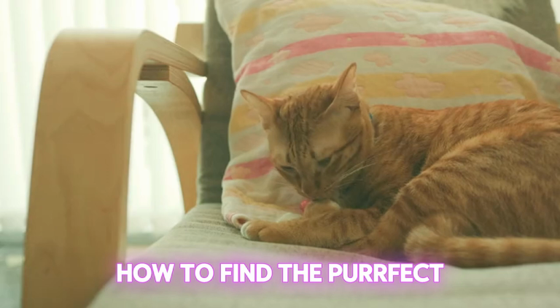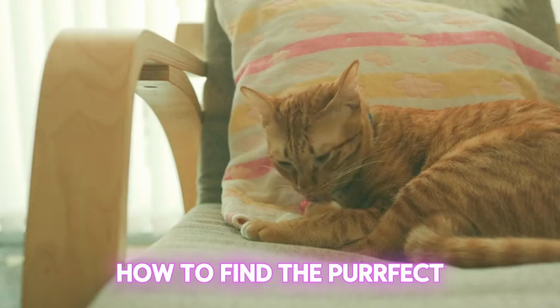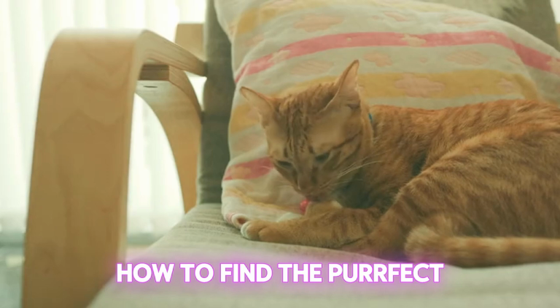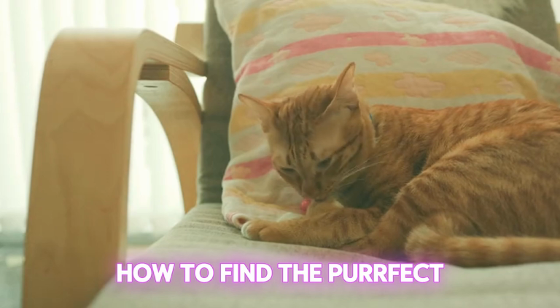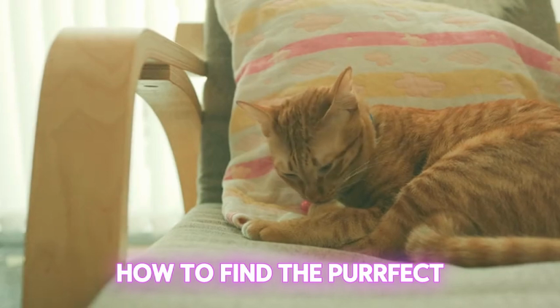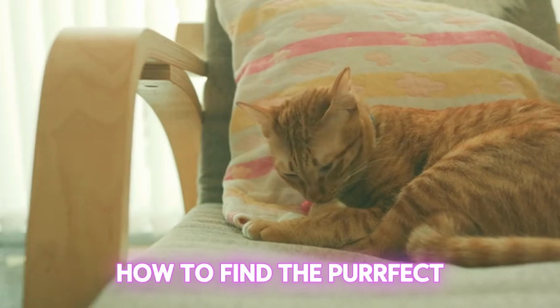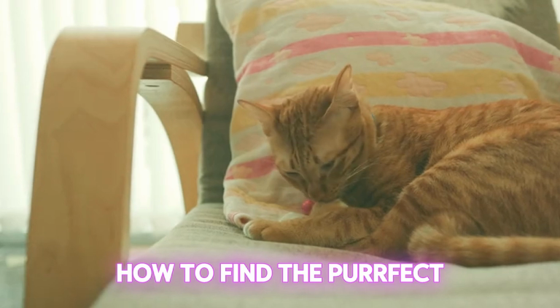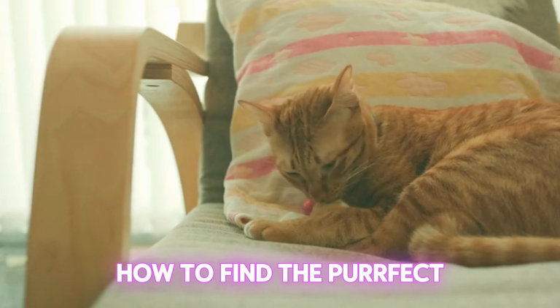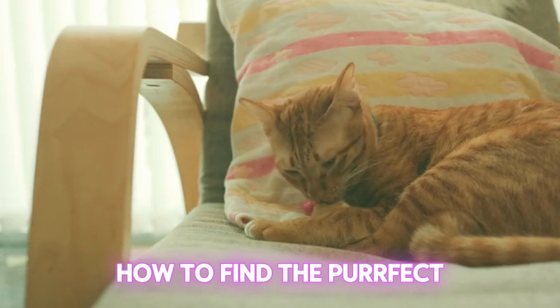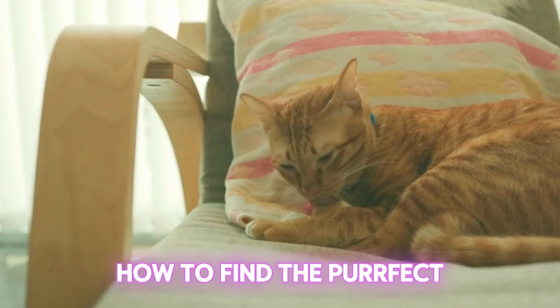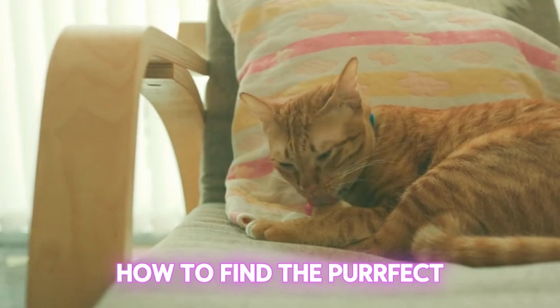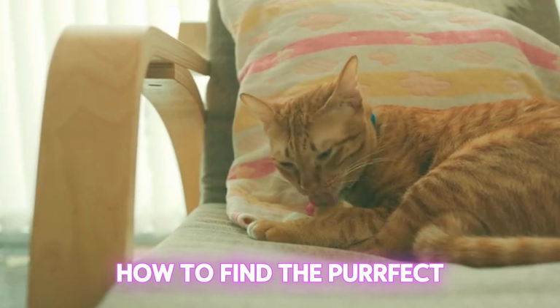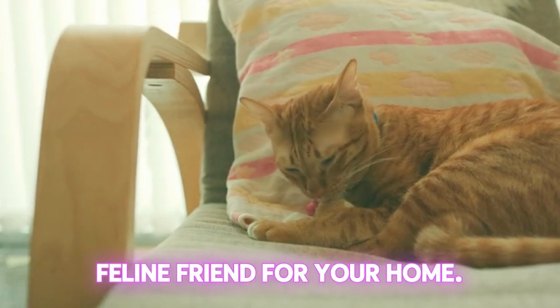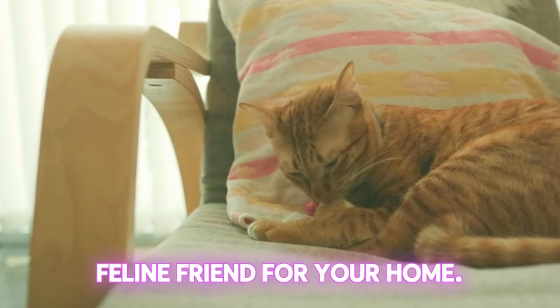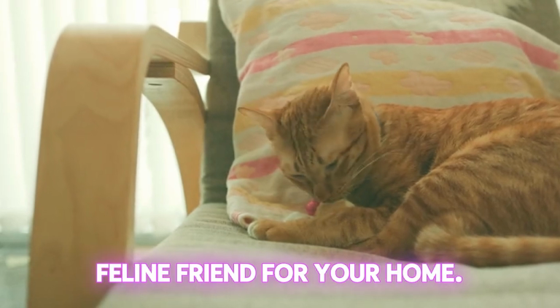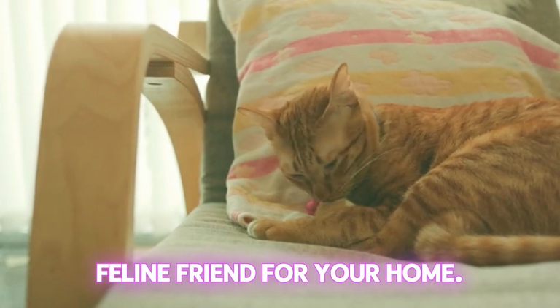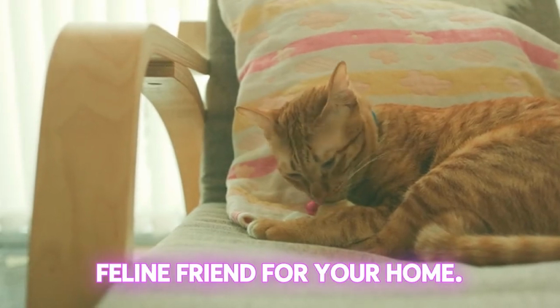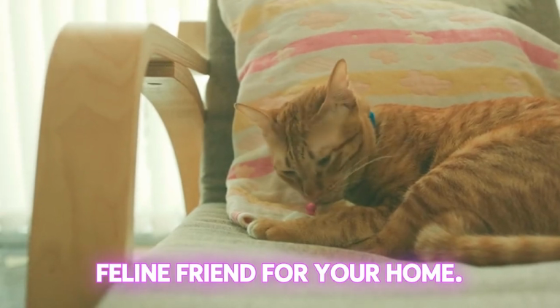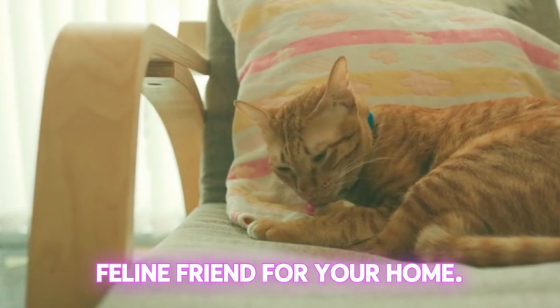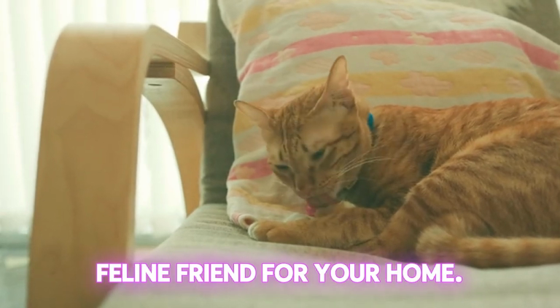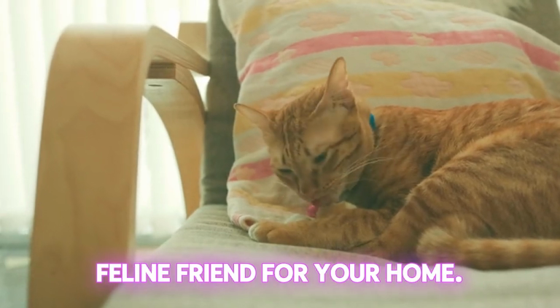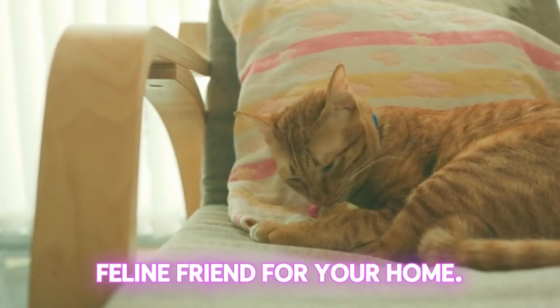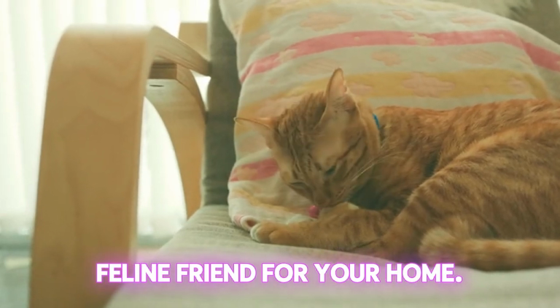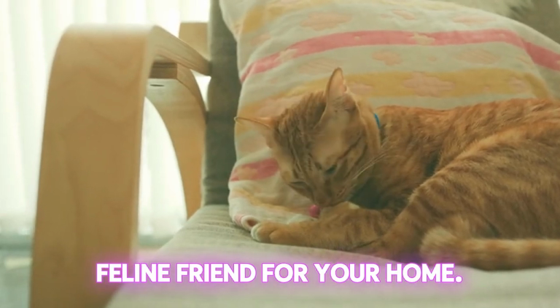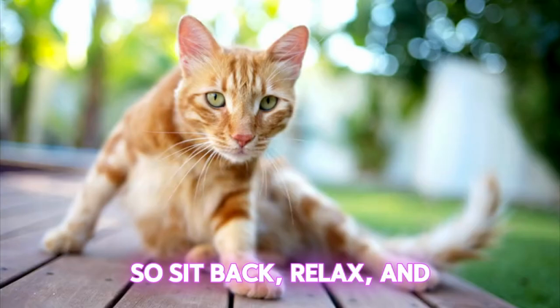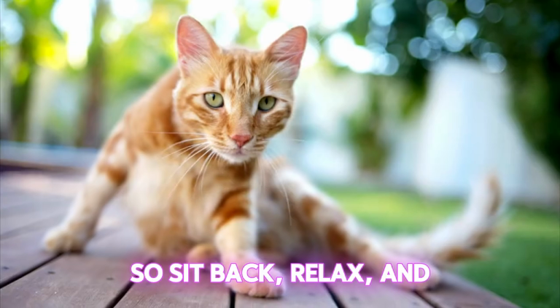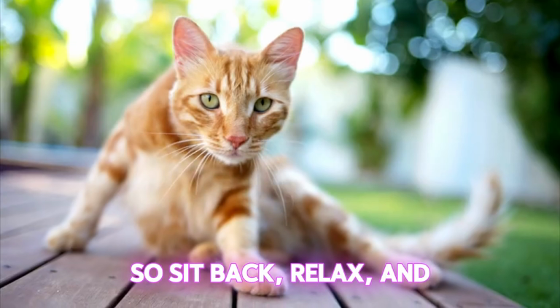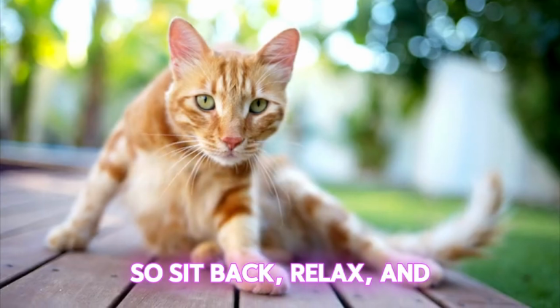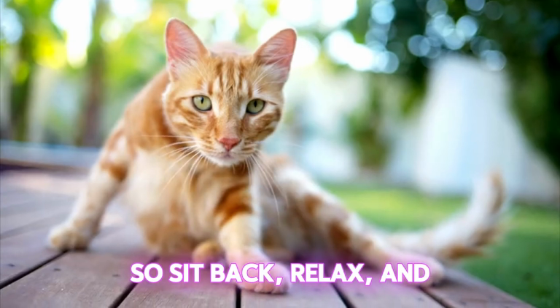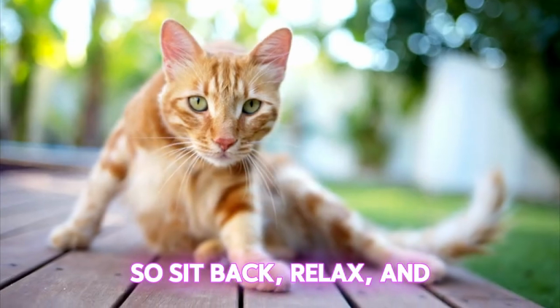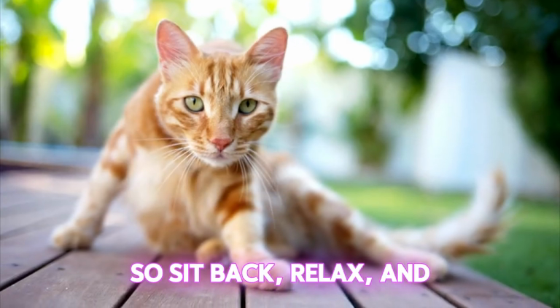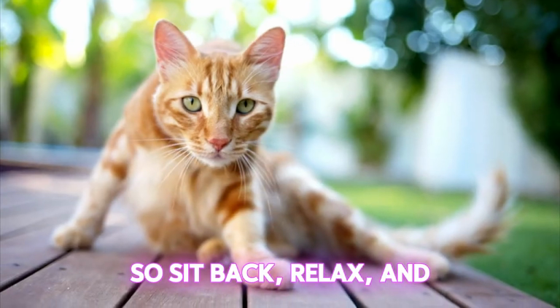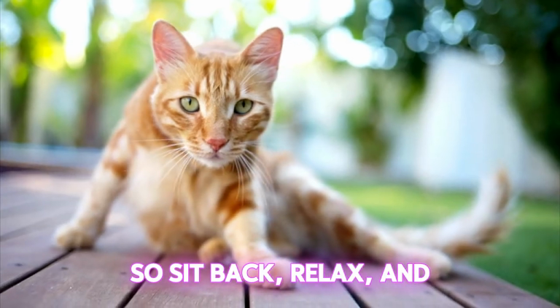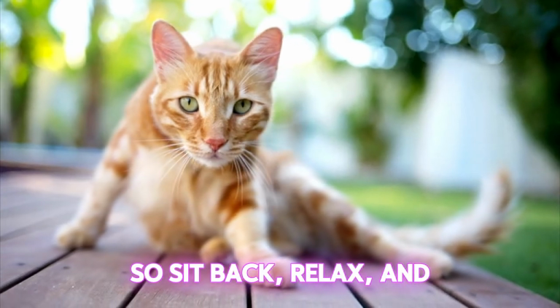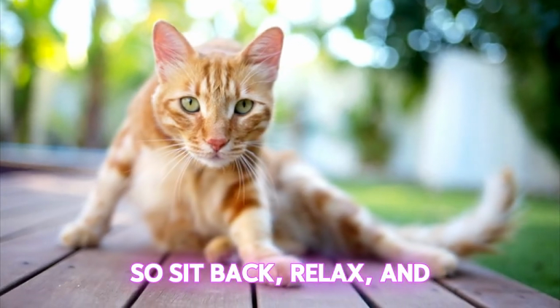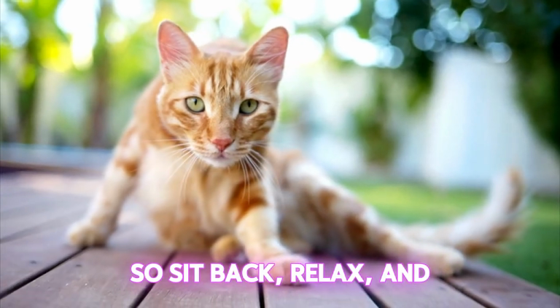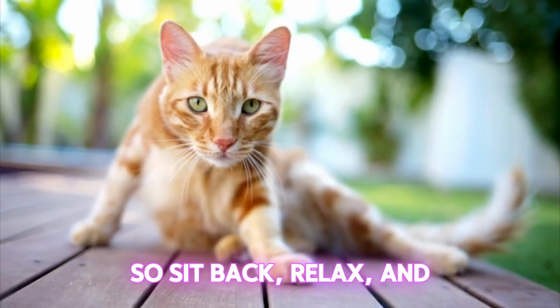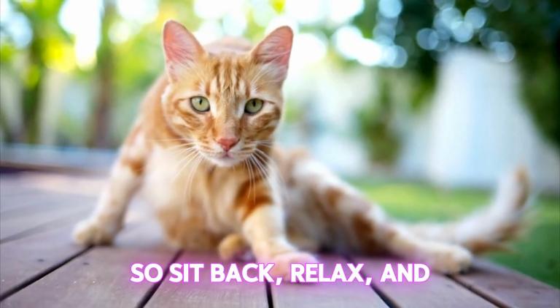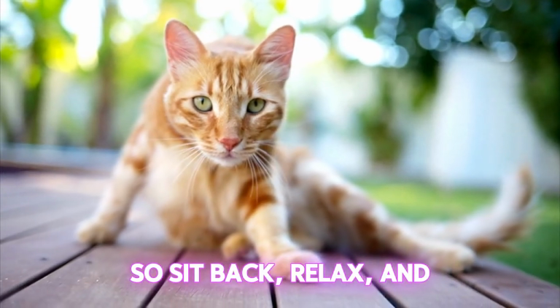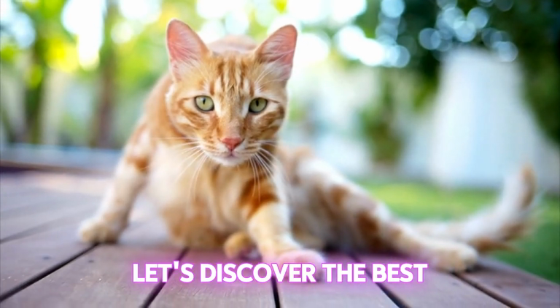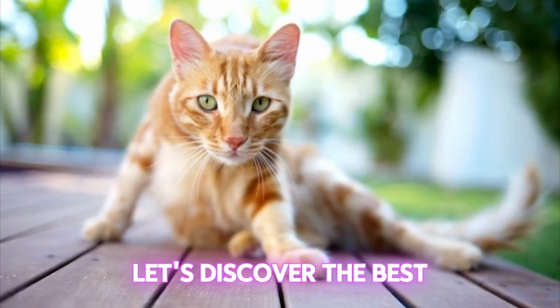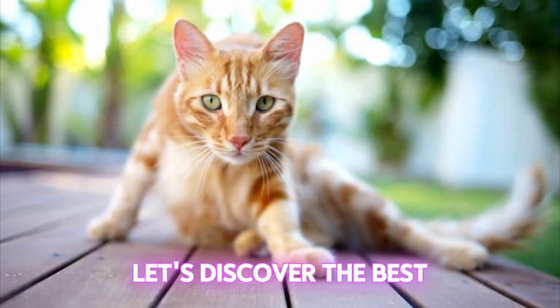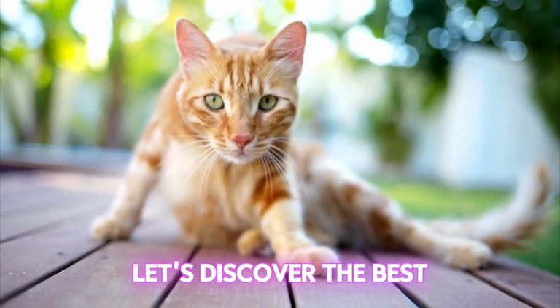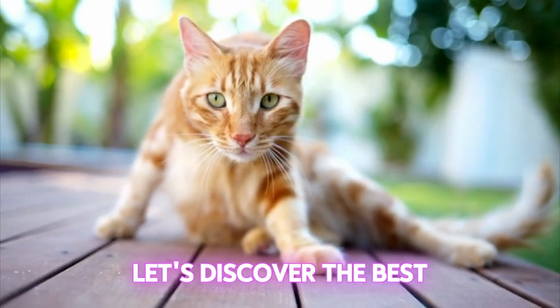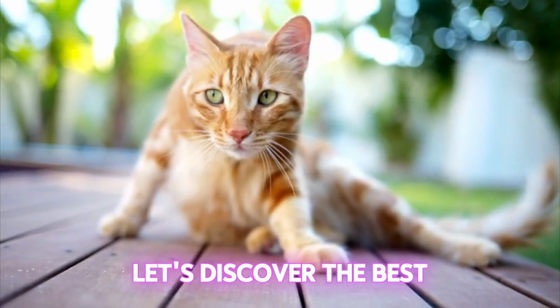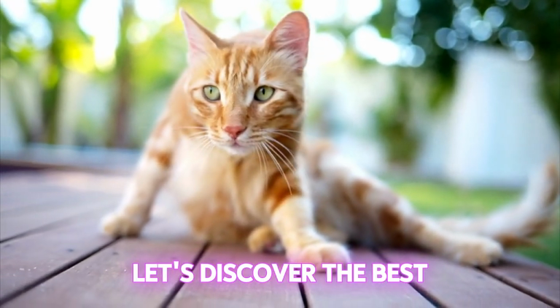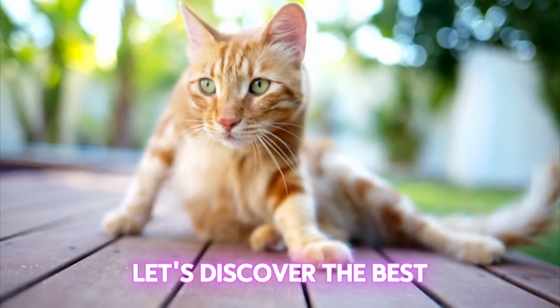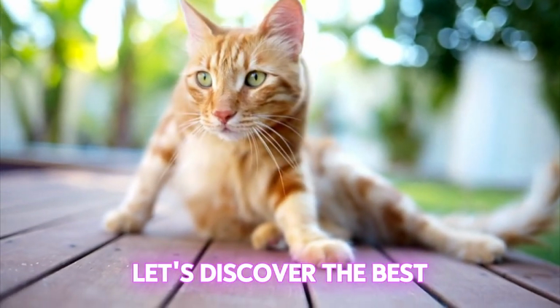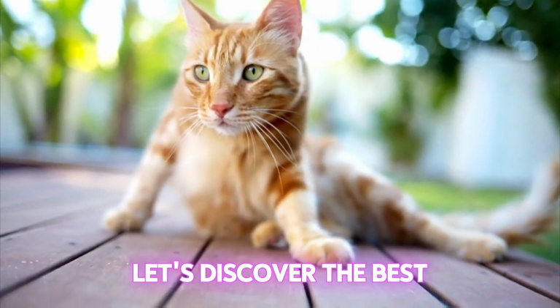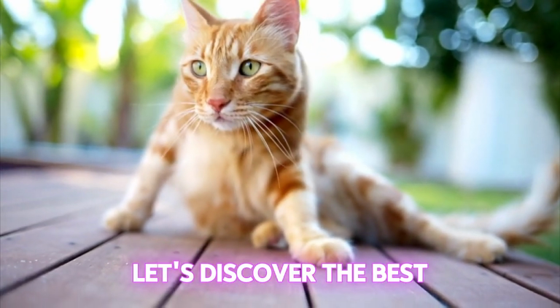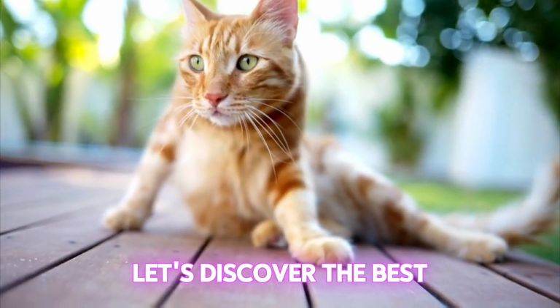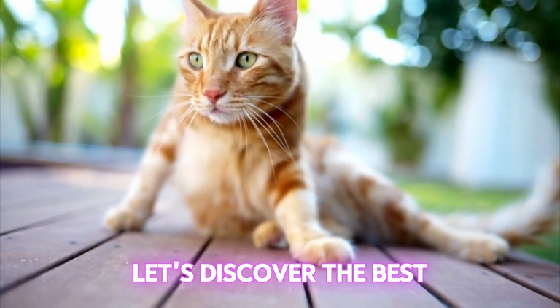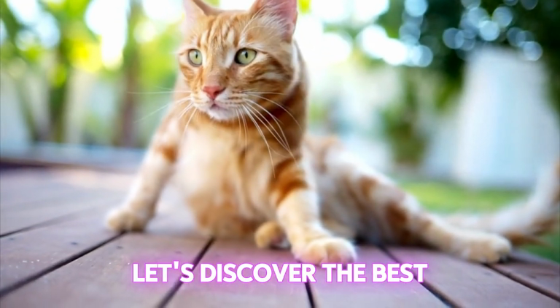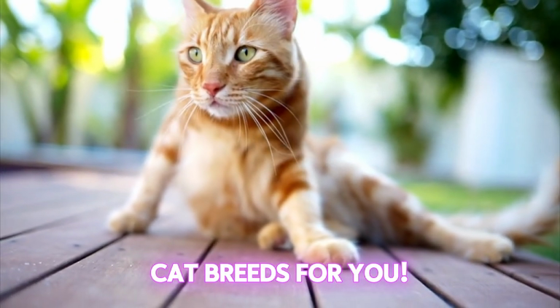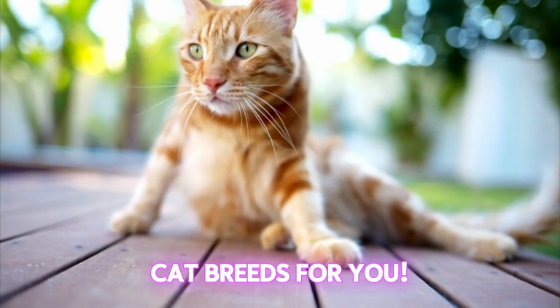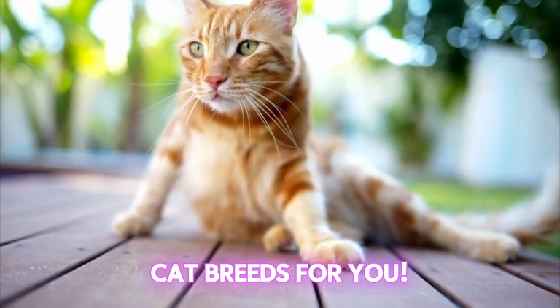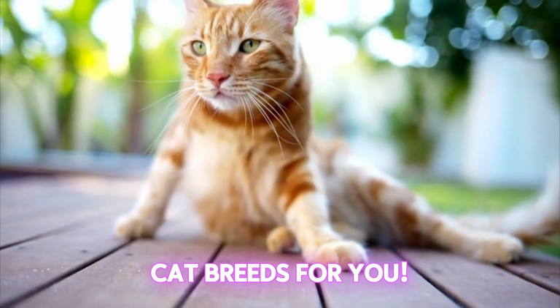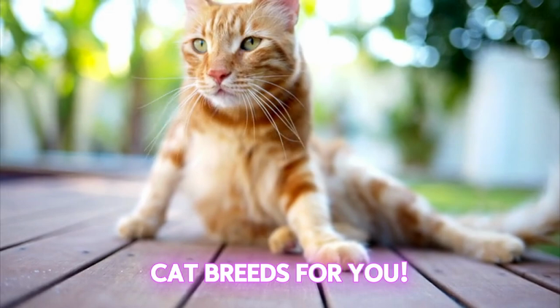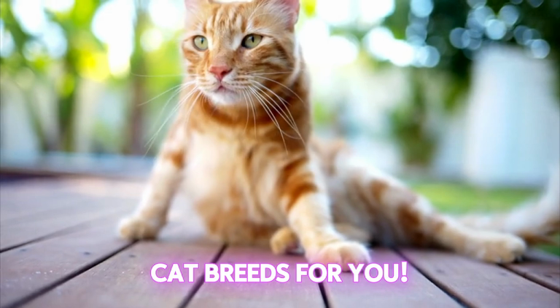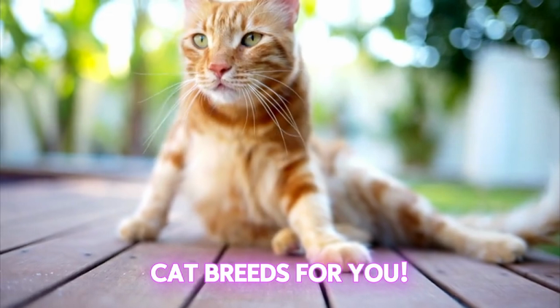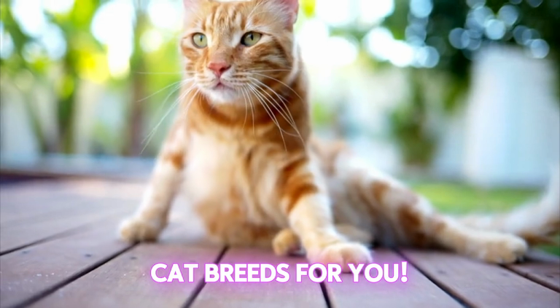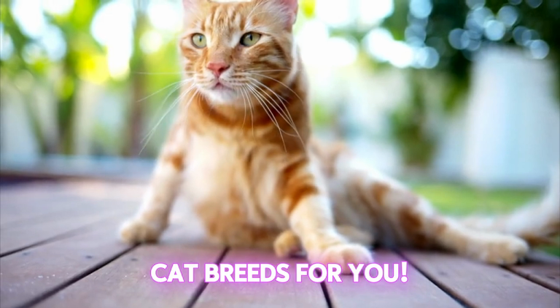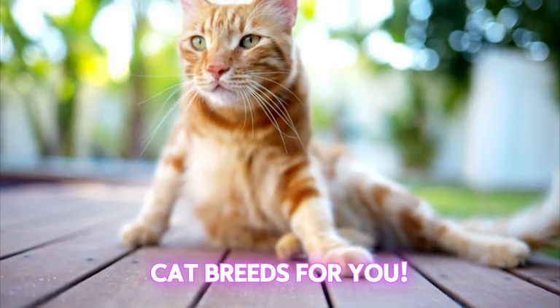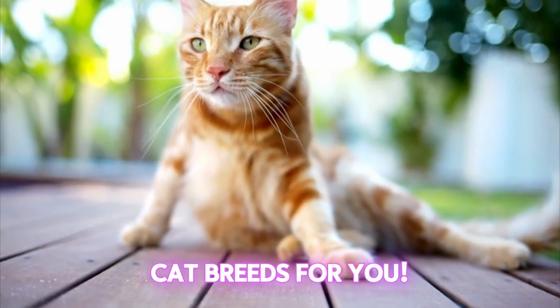How to find the perfect feline friend for your home. So sit back, relax, and let's discover the best cat breeds for you.